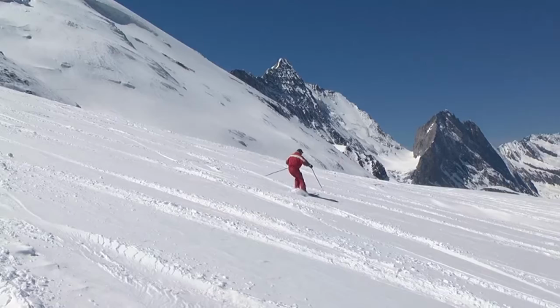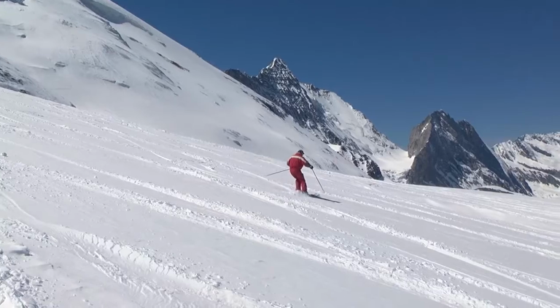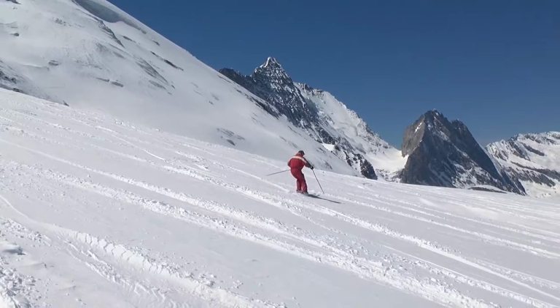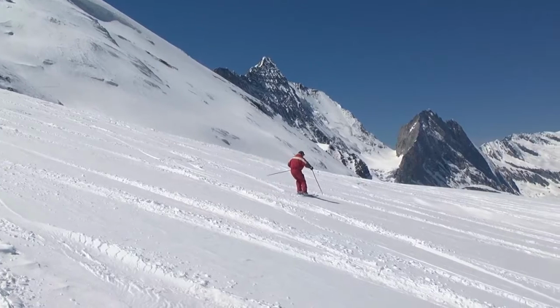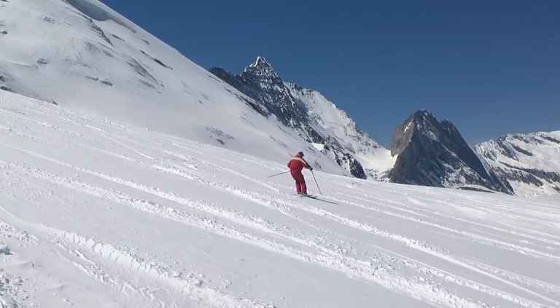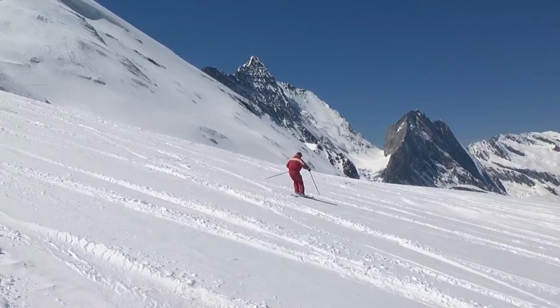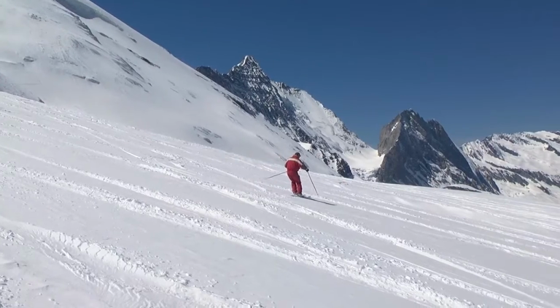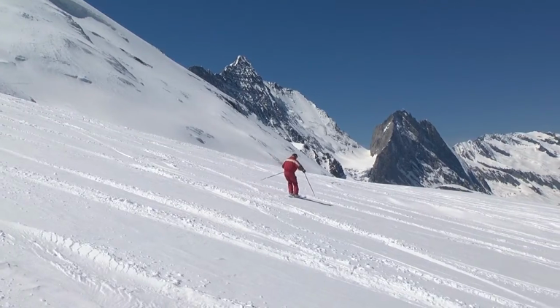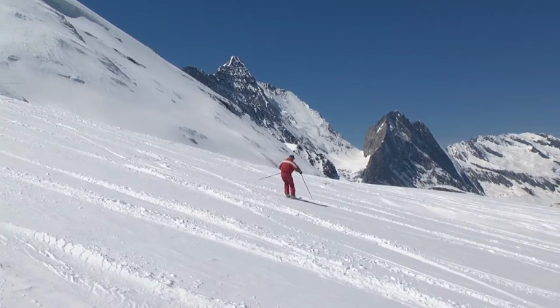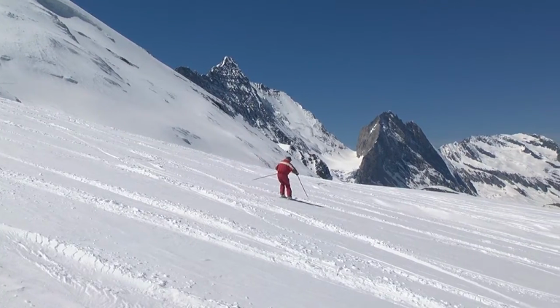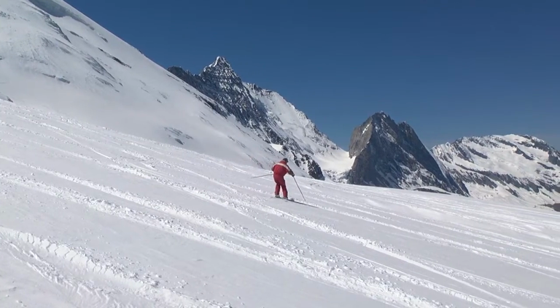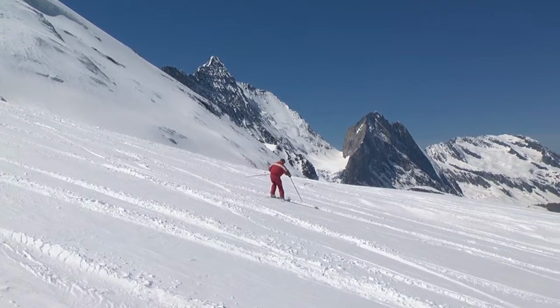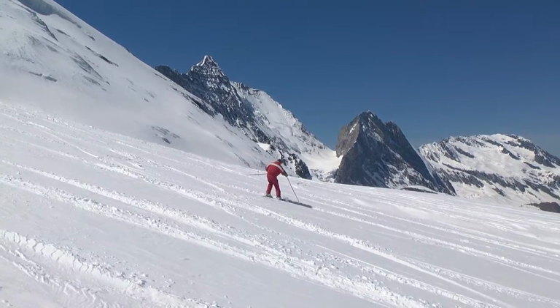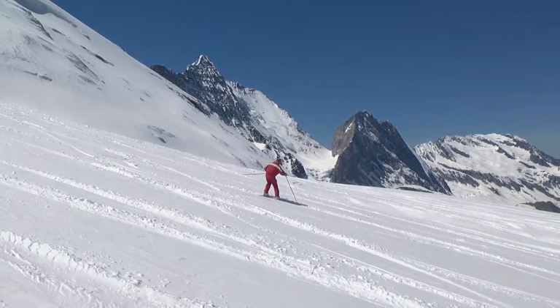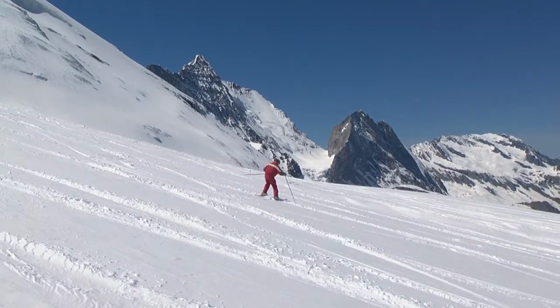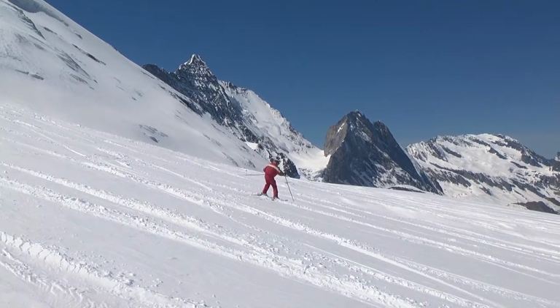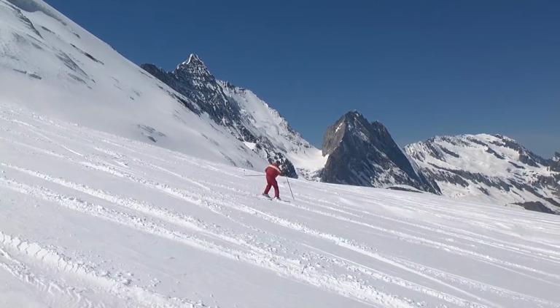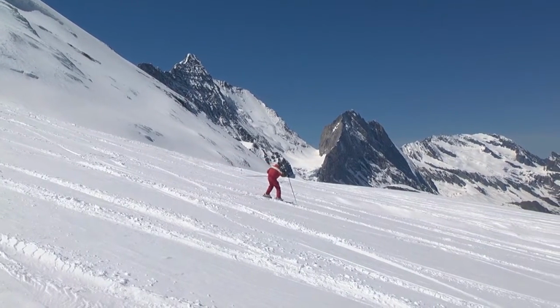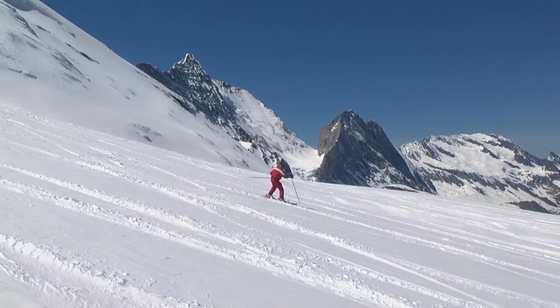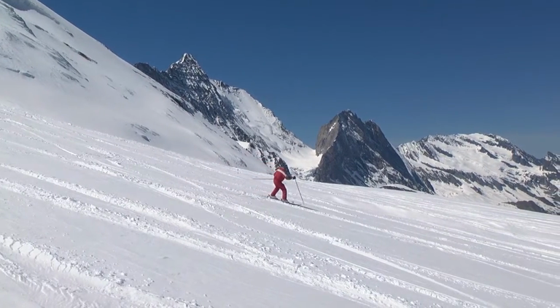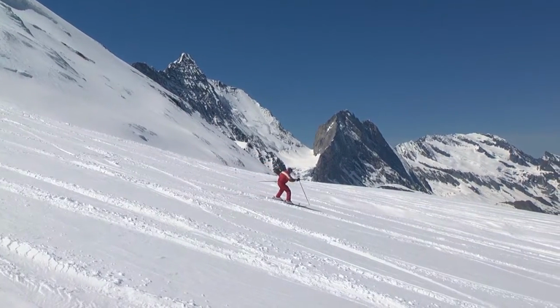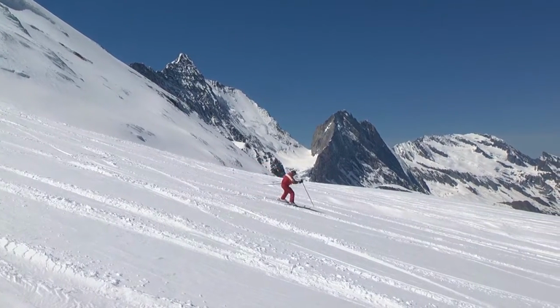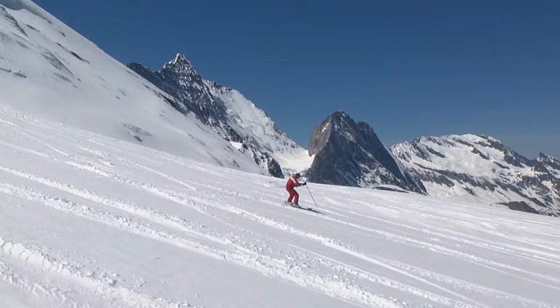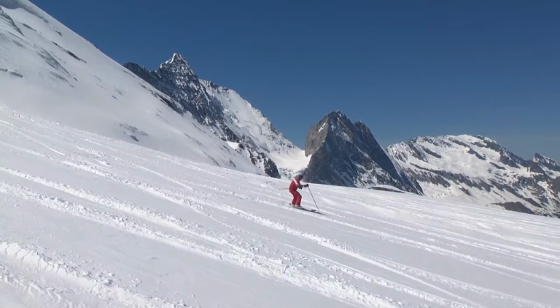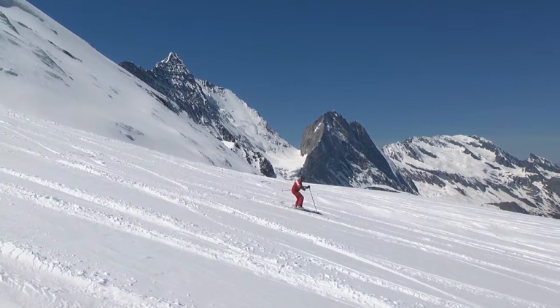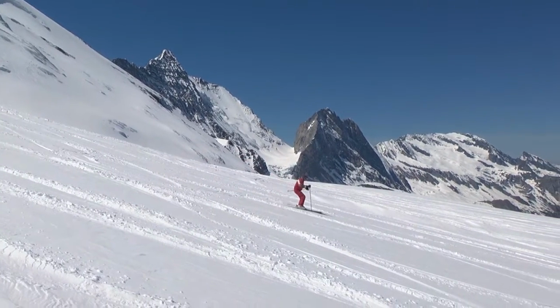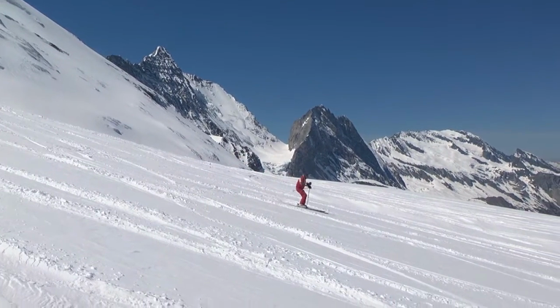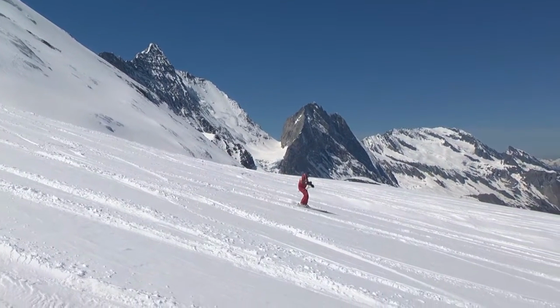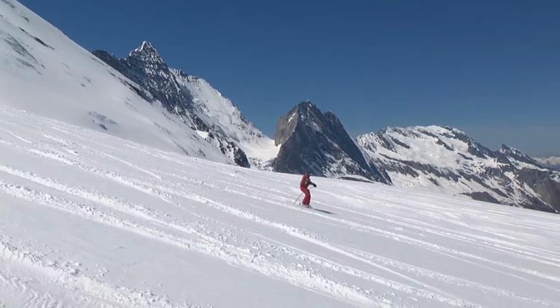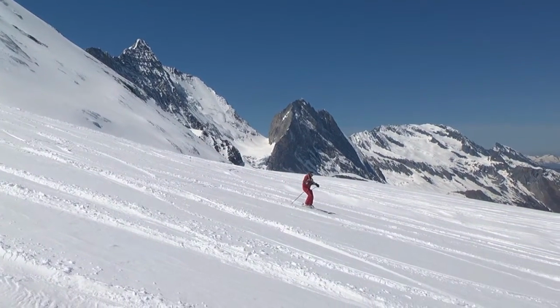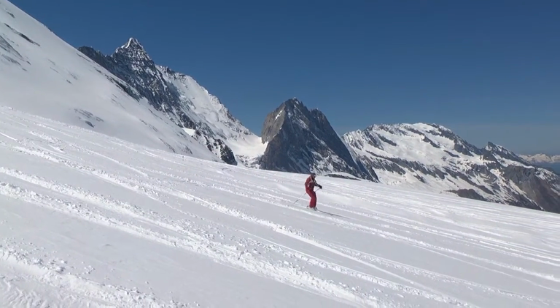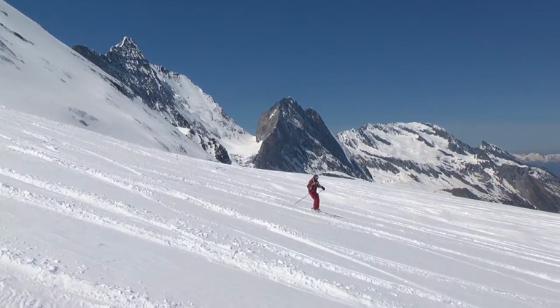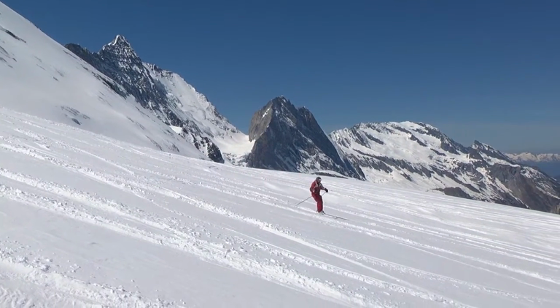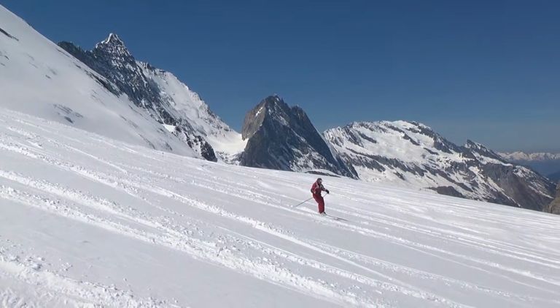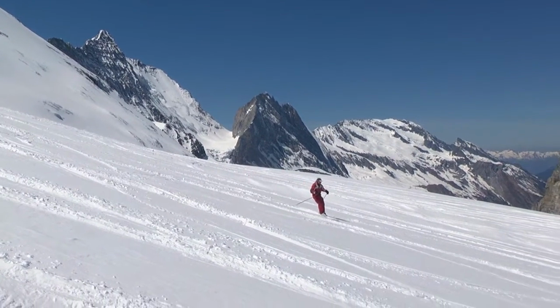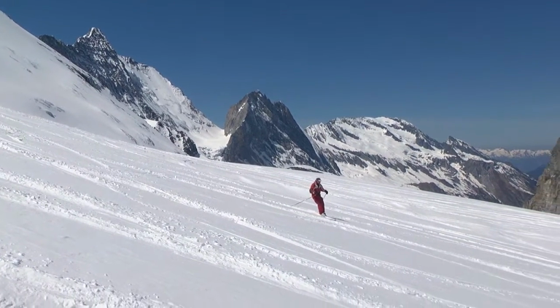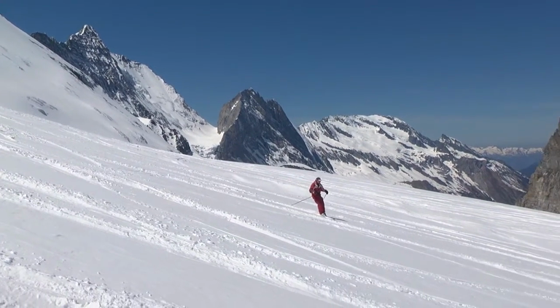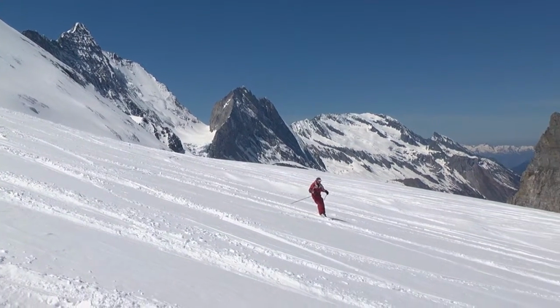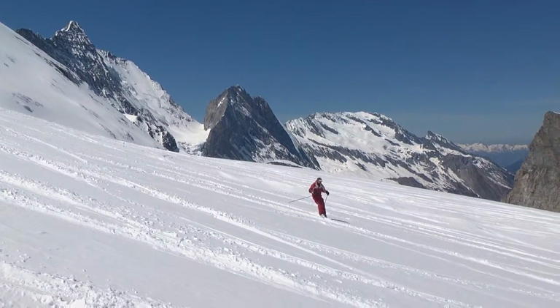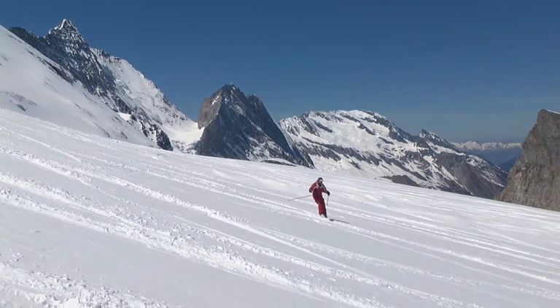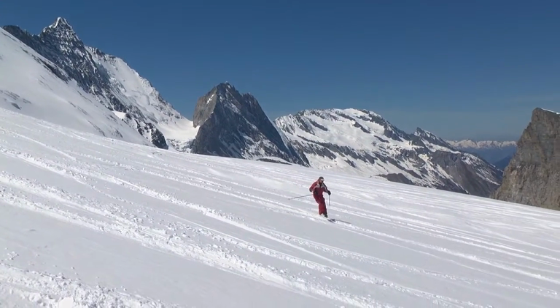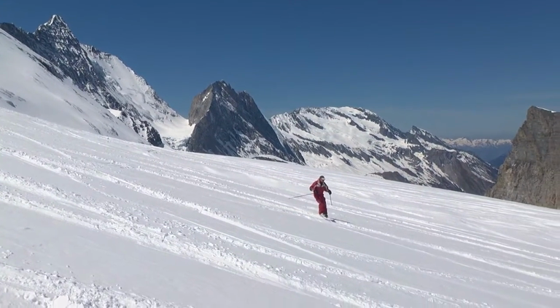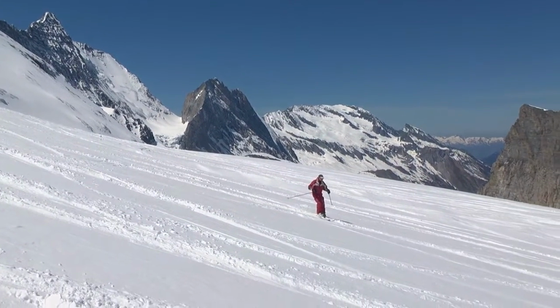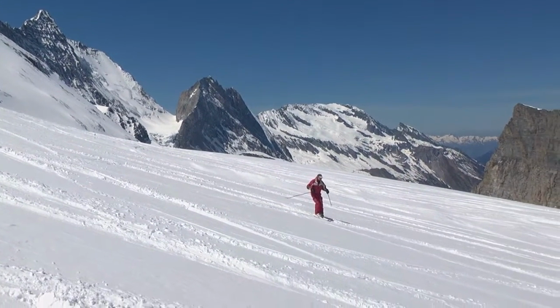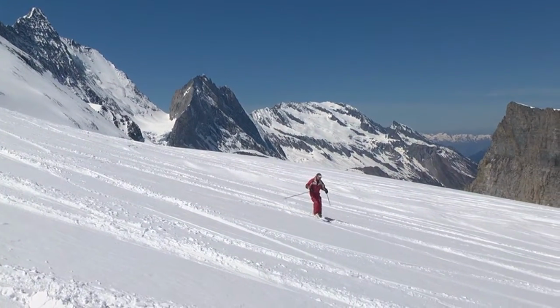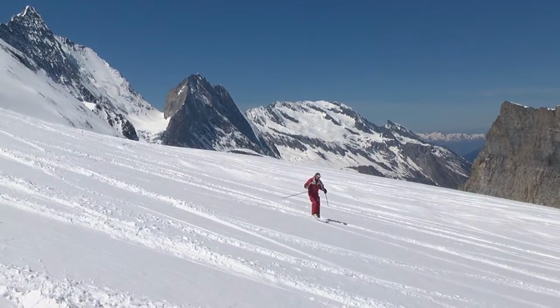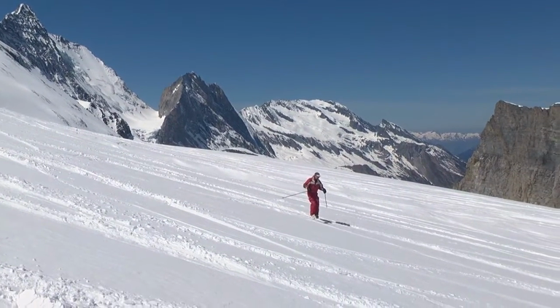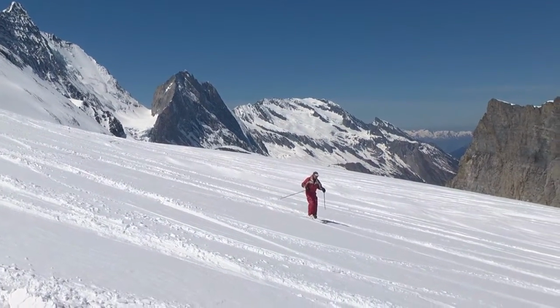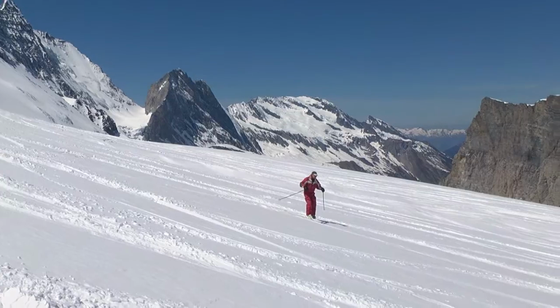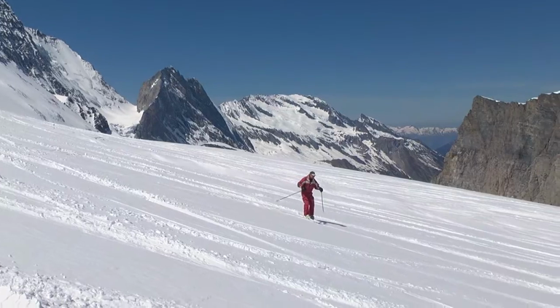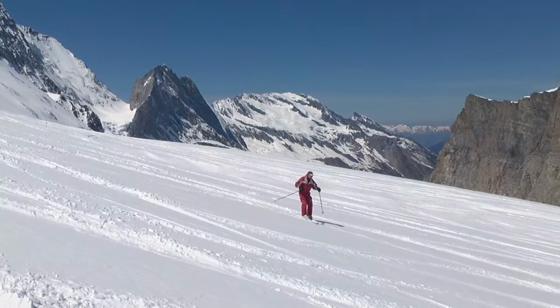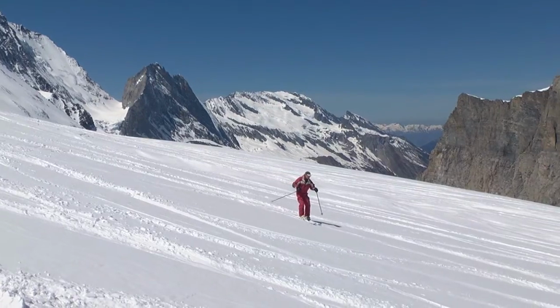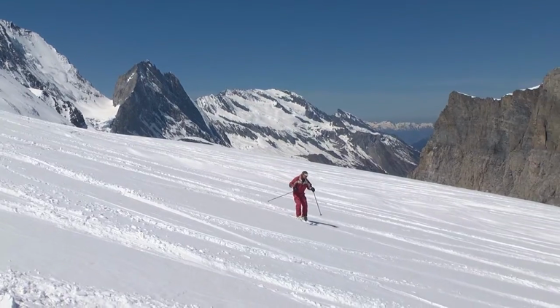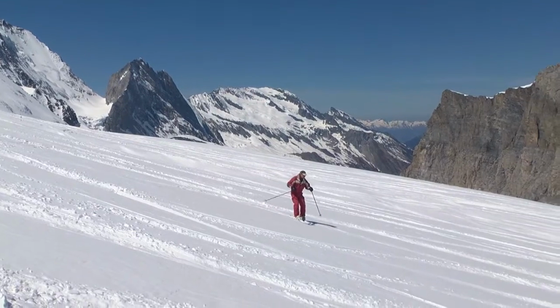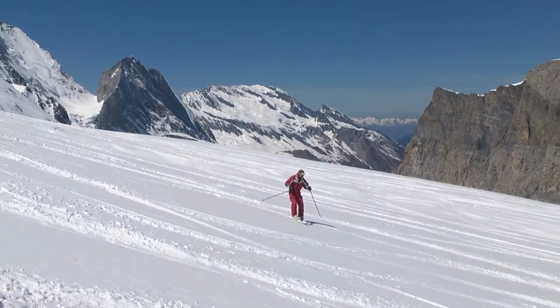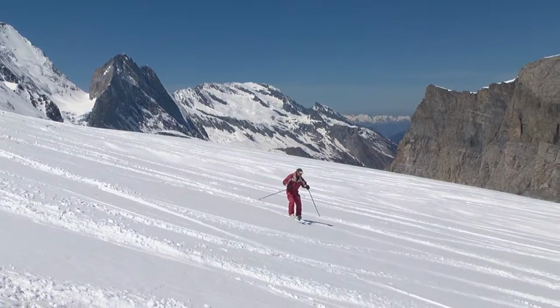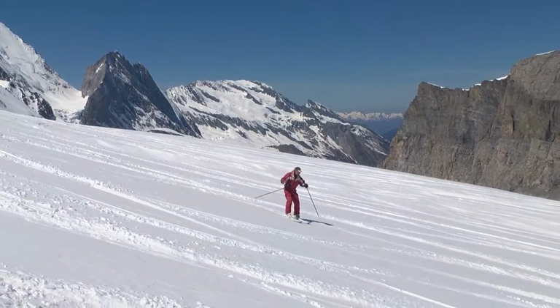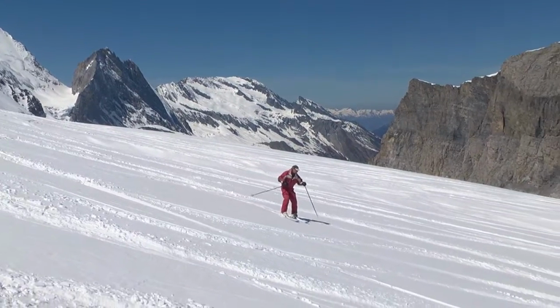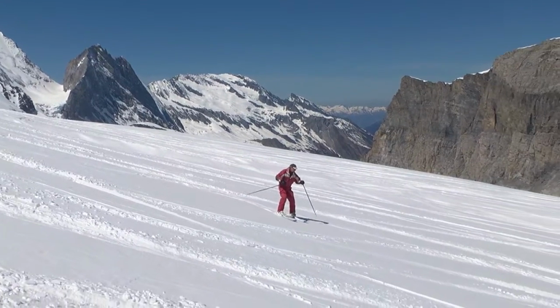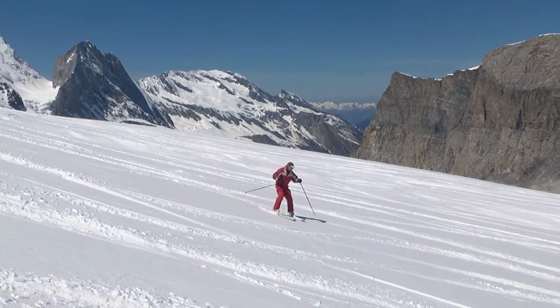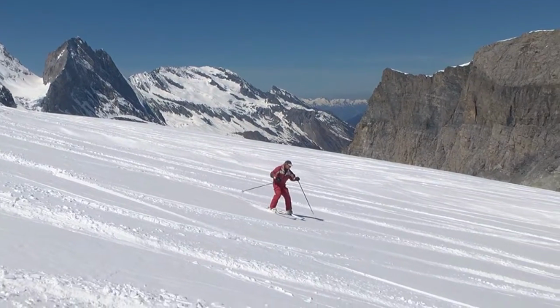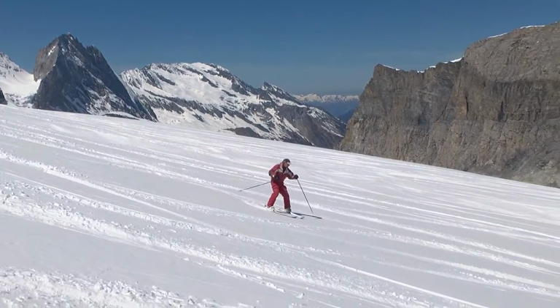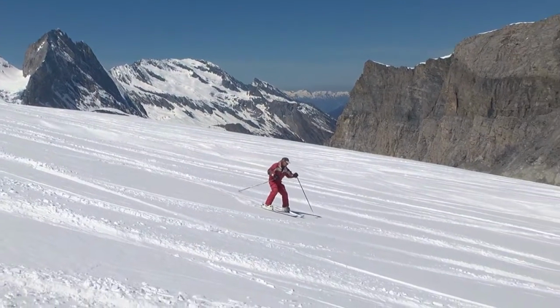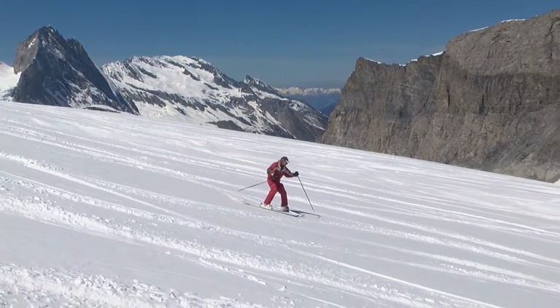It's worth practicing stem turns in good powder snow so that you'll have it ready to use when you find yourself in difficult snow.